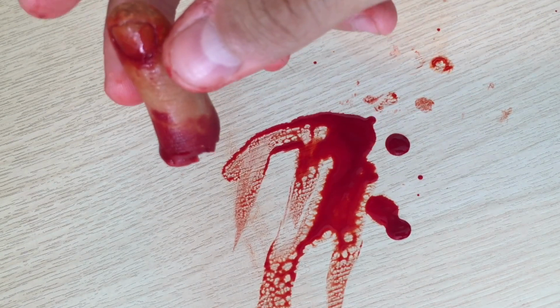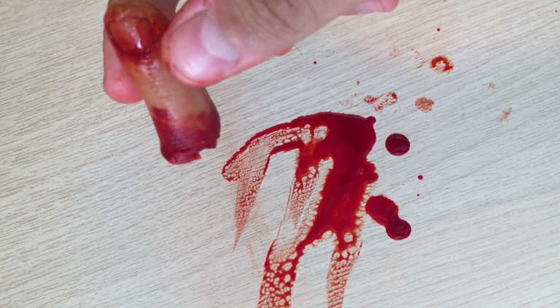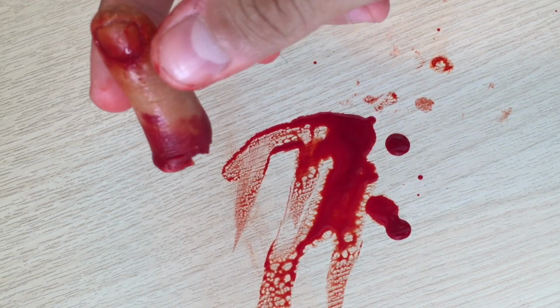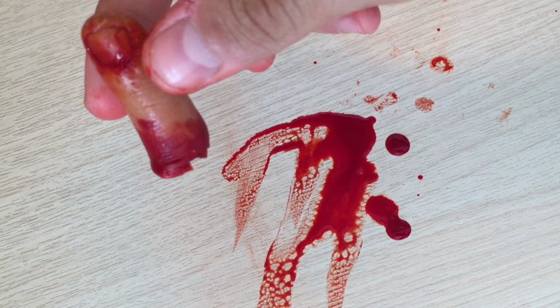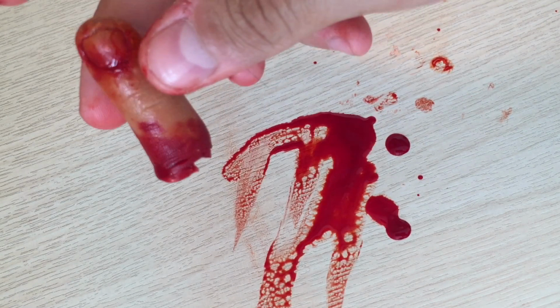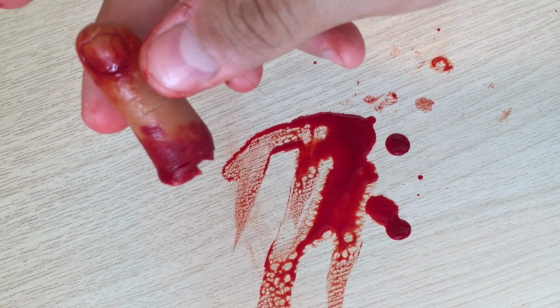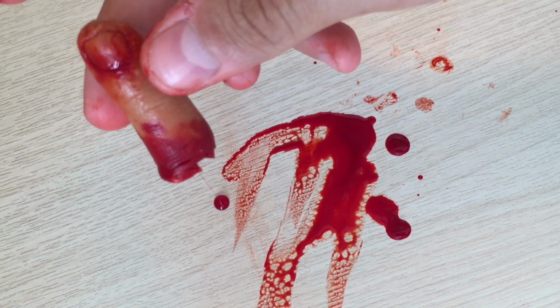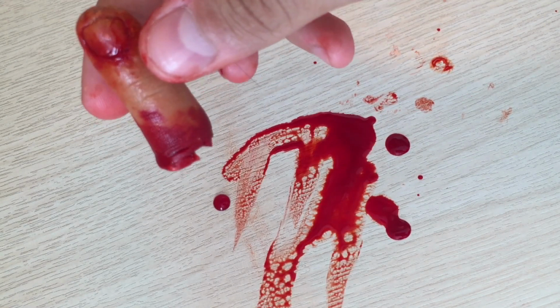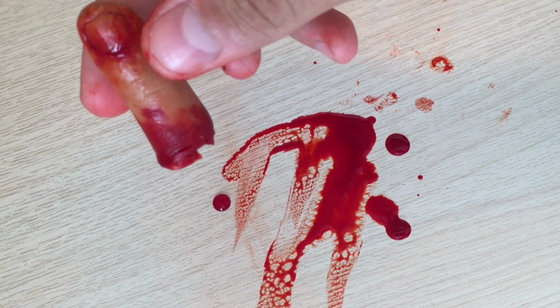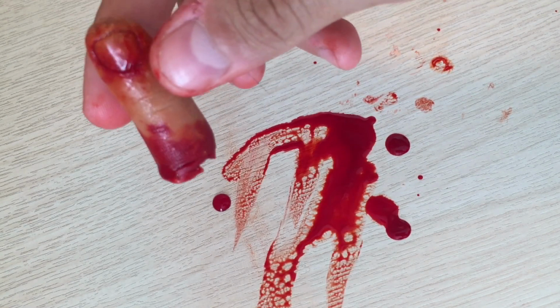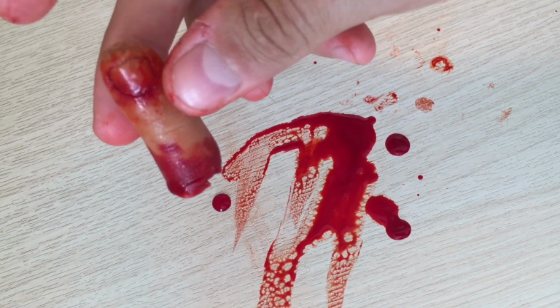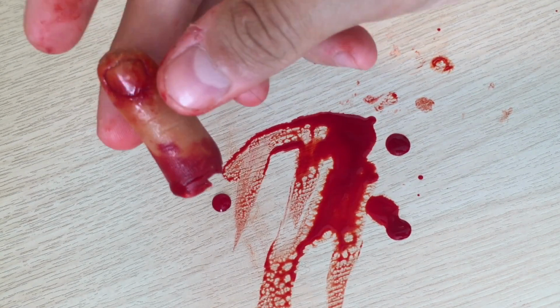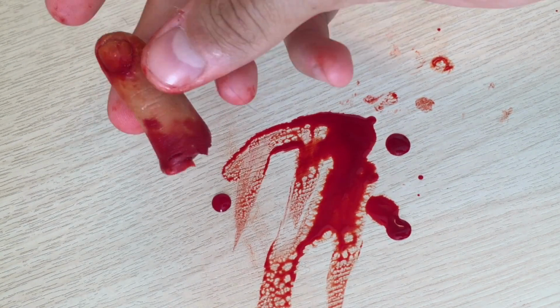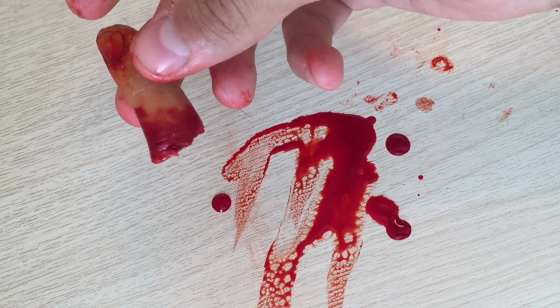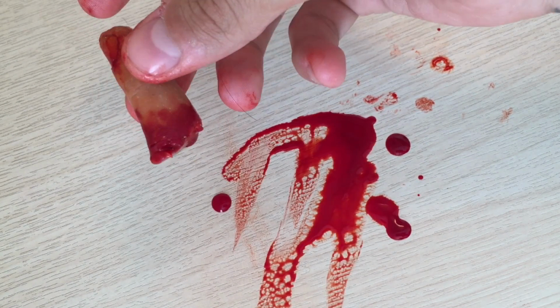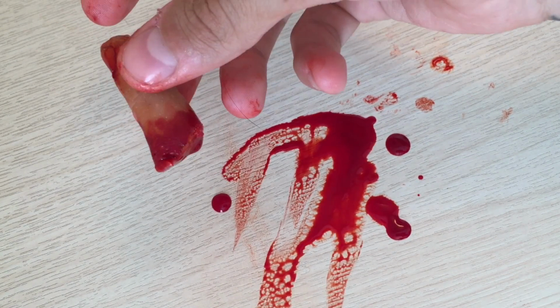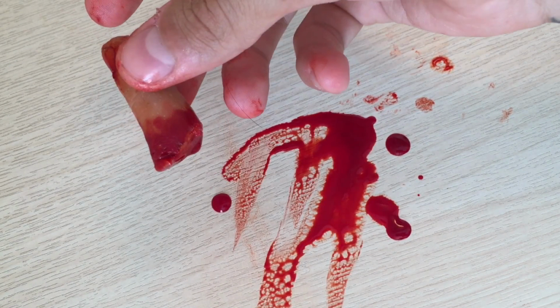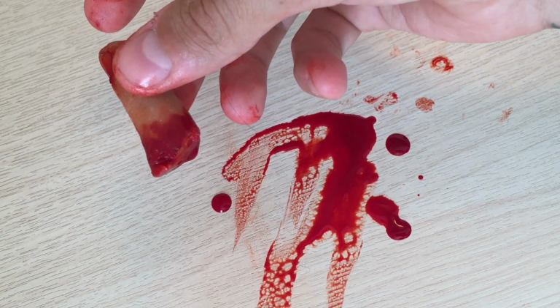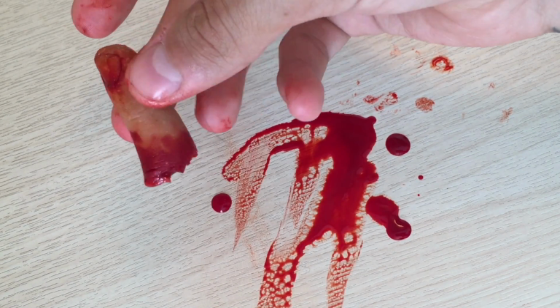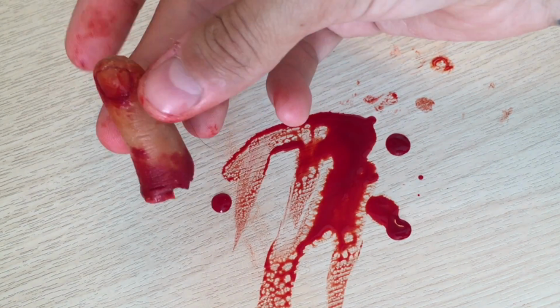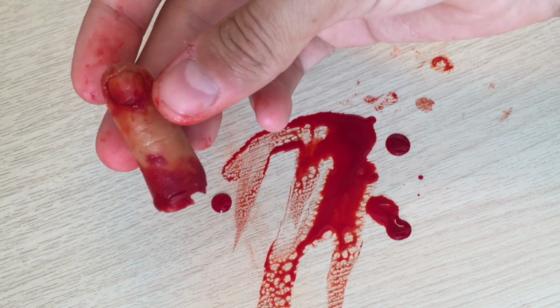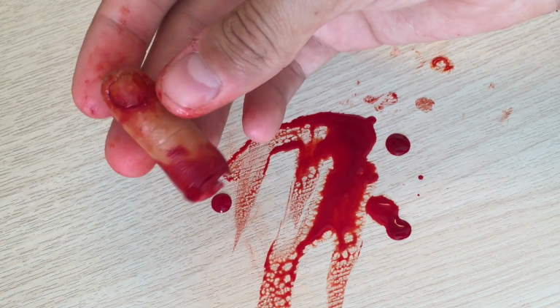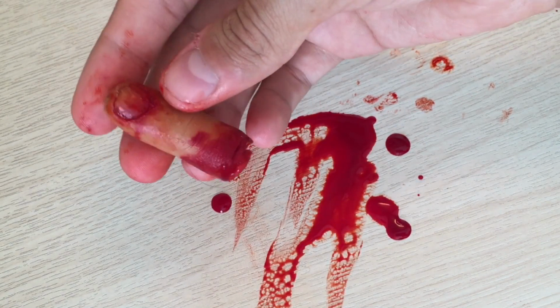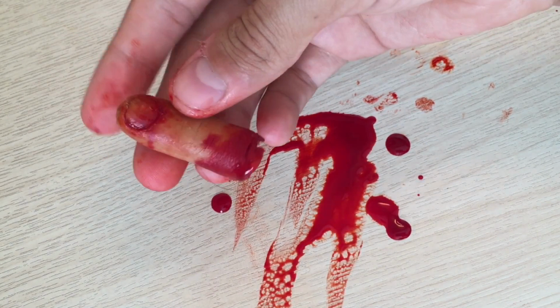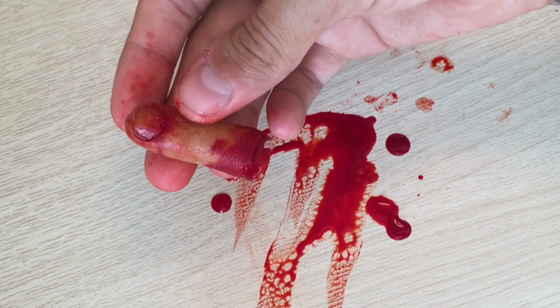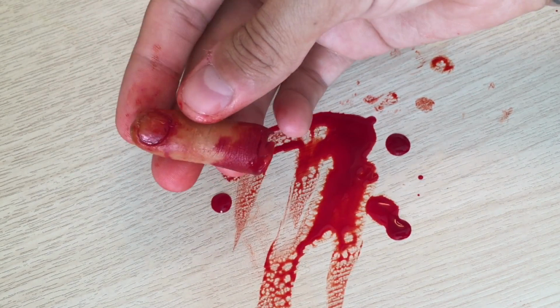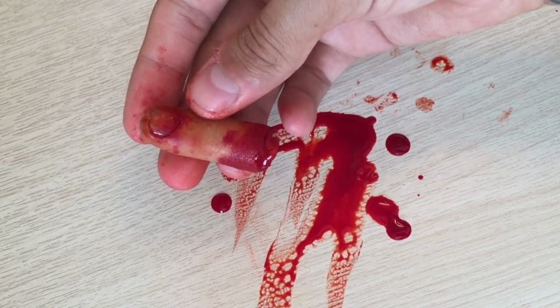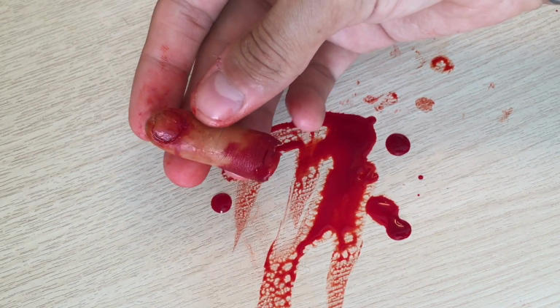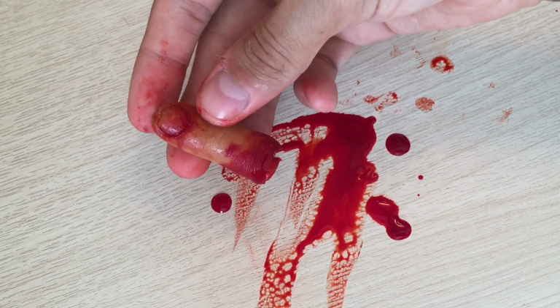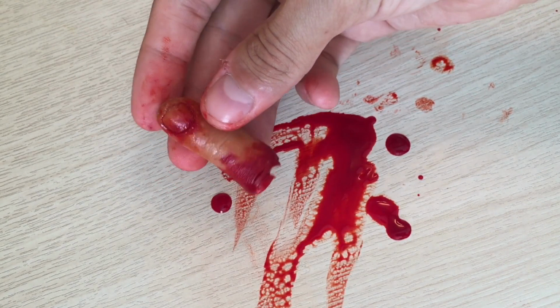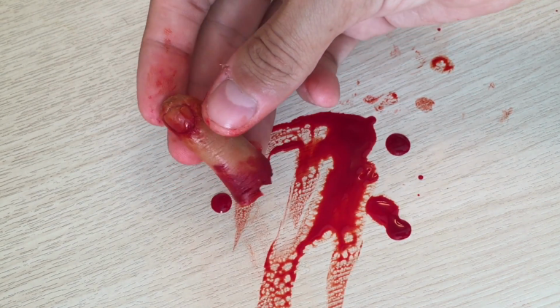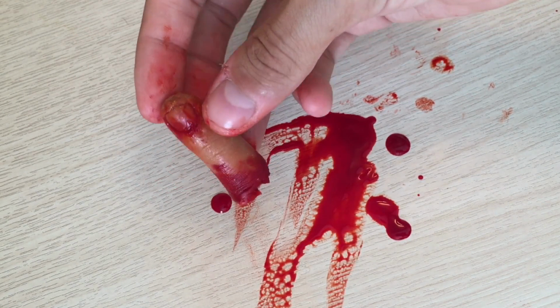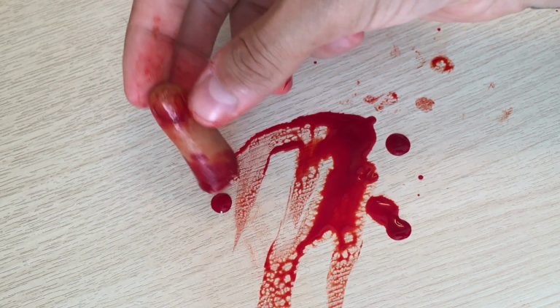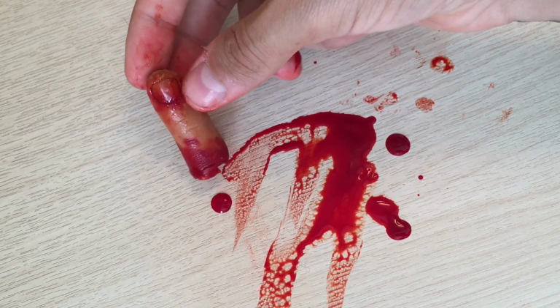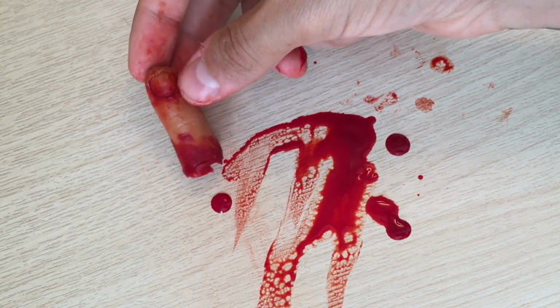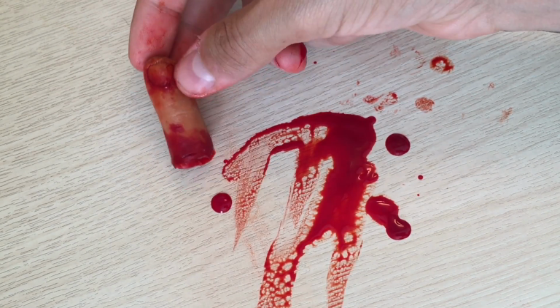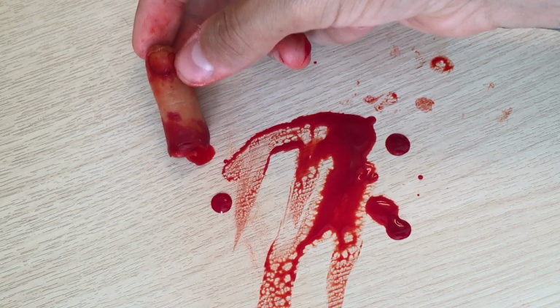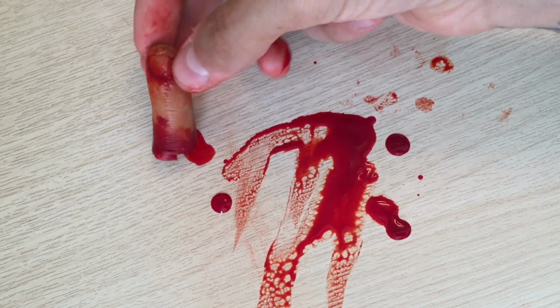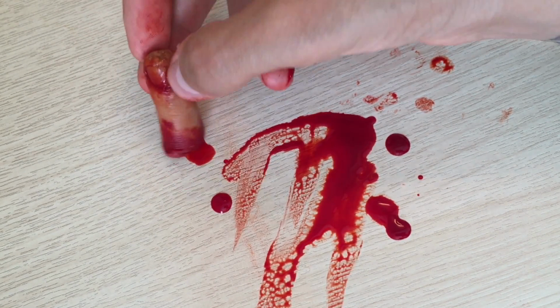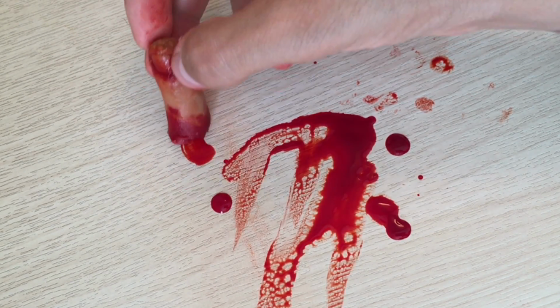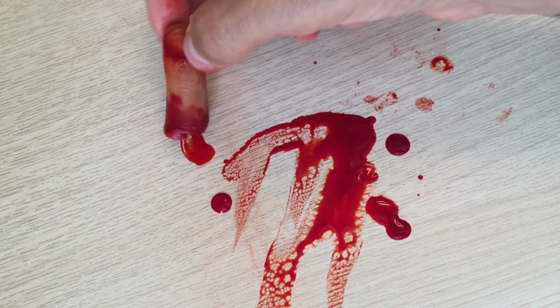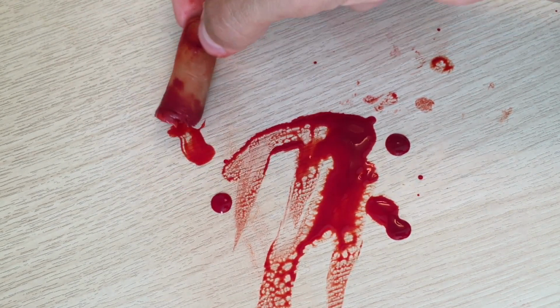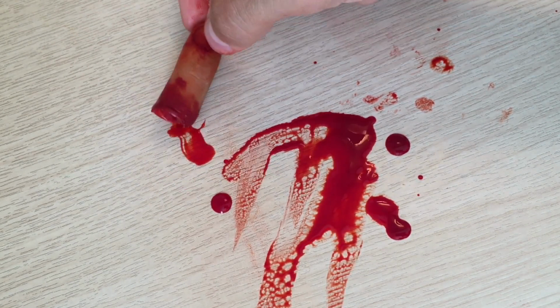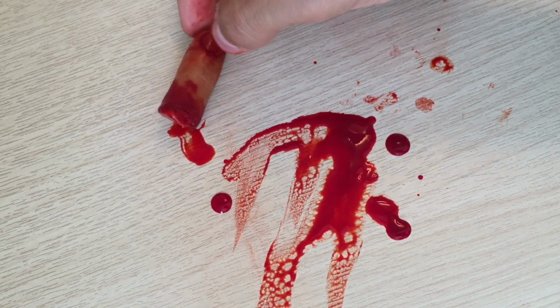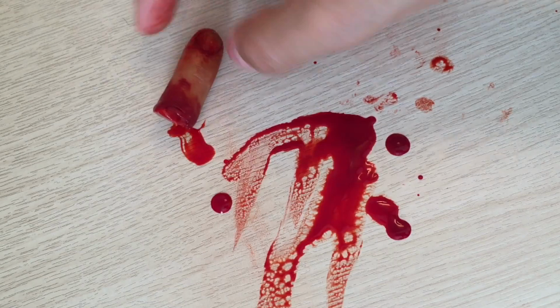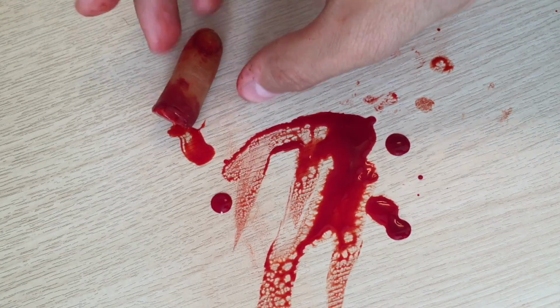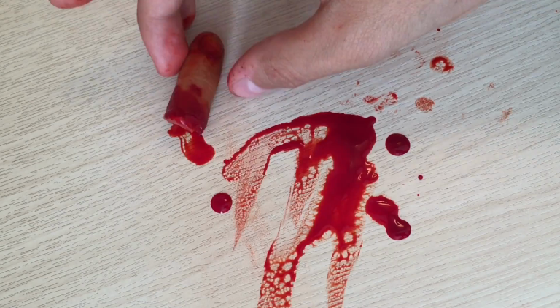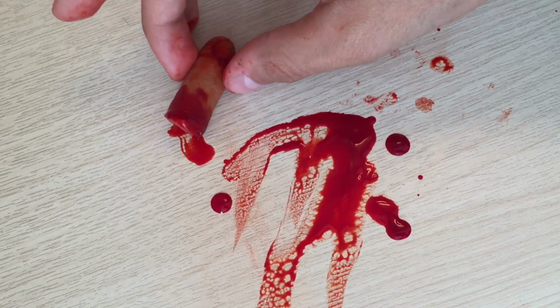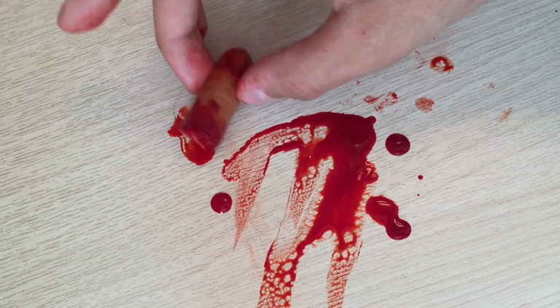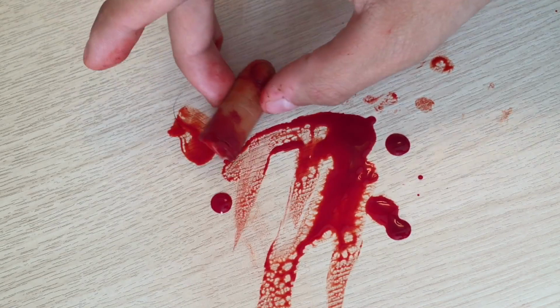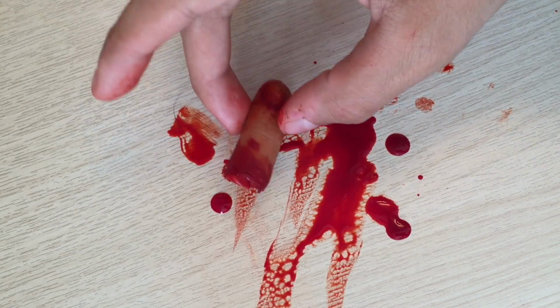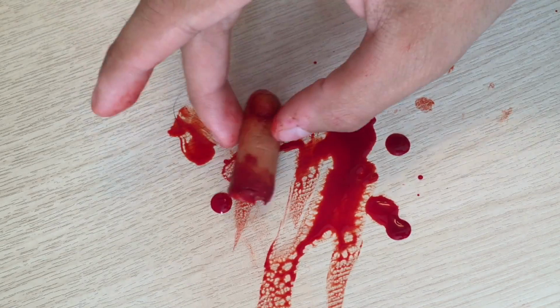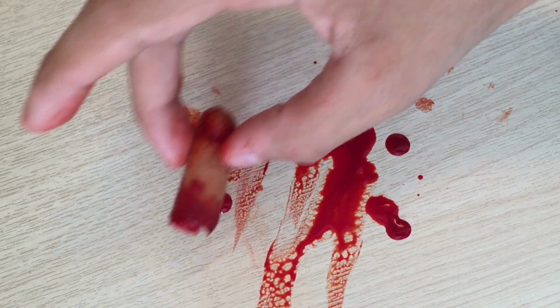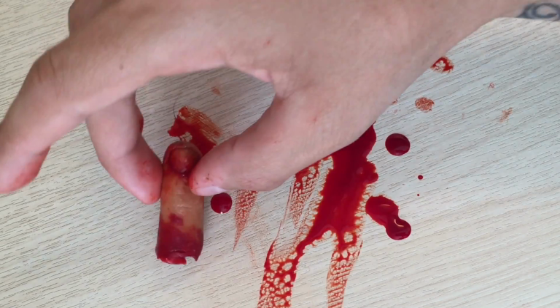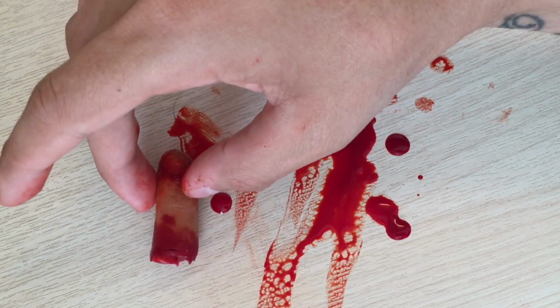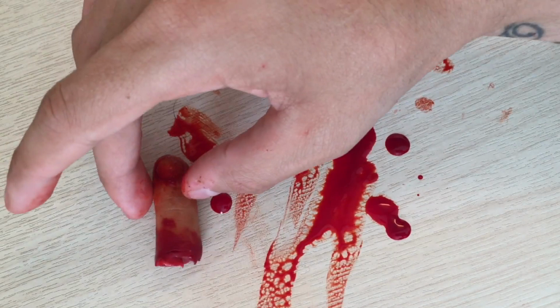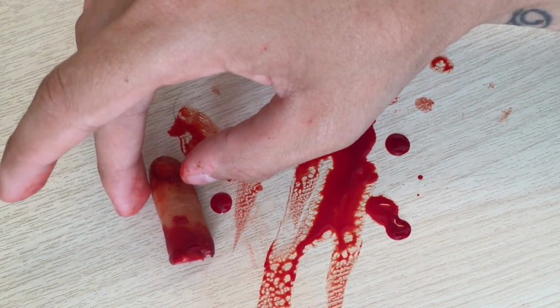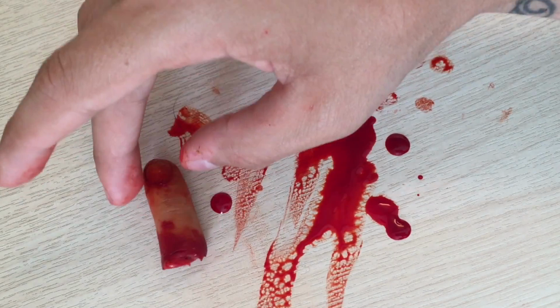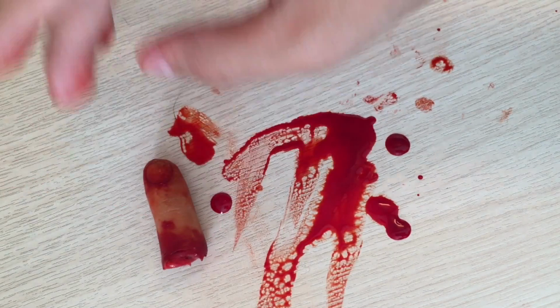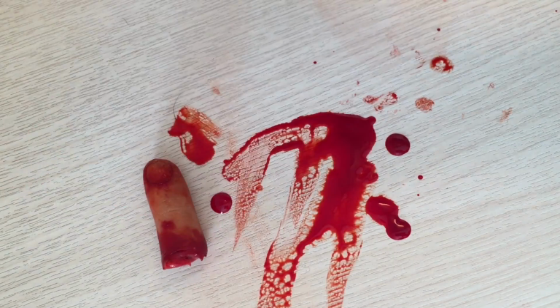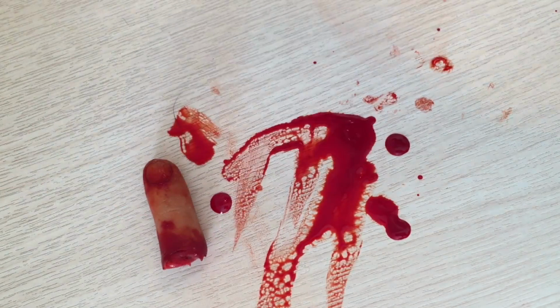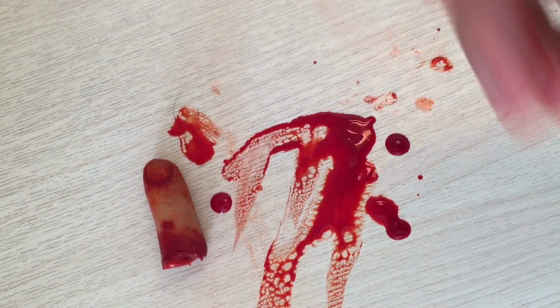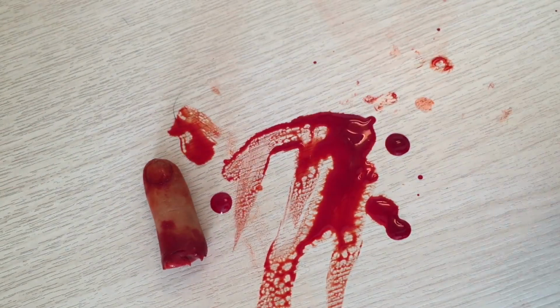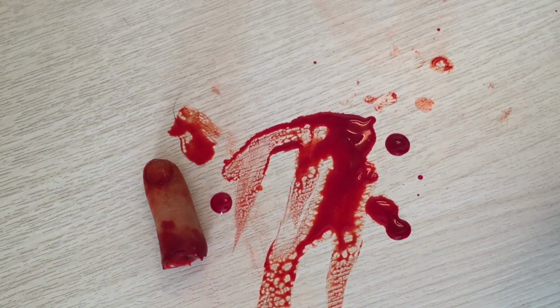Today I'm going to be showing you how I created this severed finger. It's actually really simple and easy.